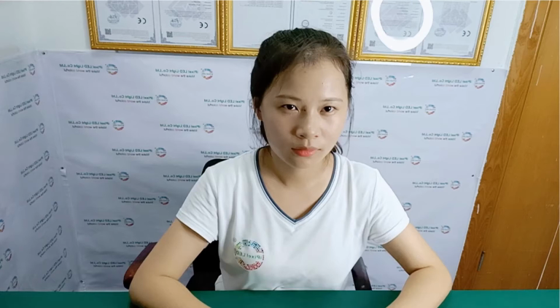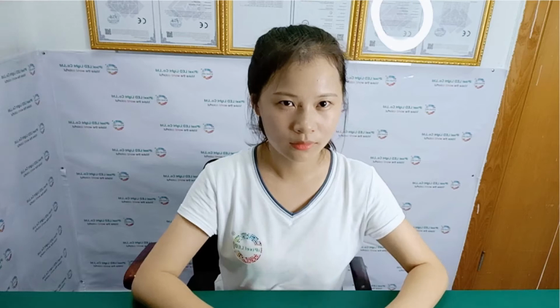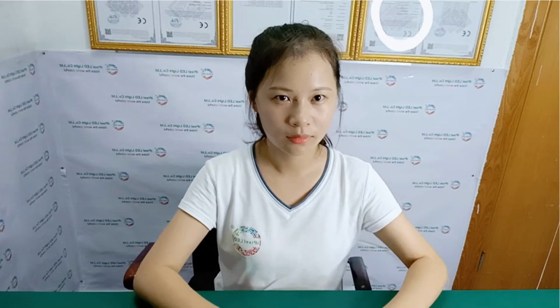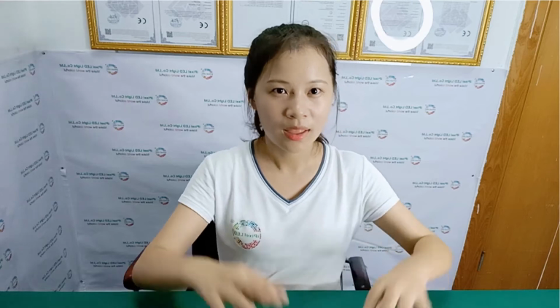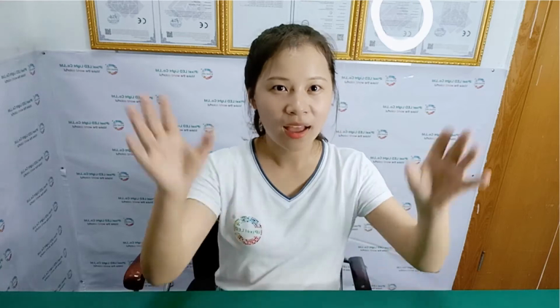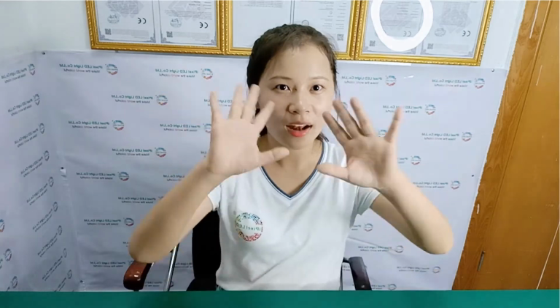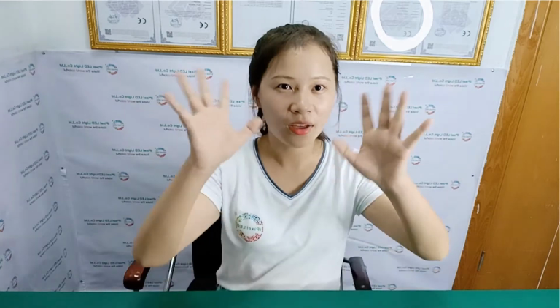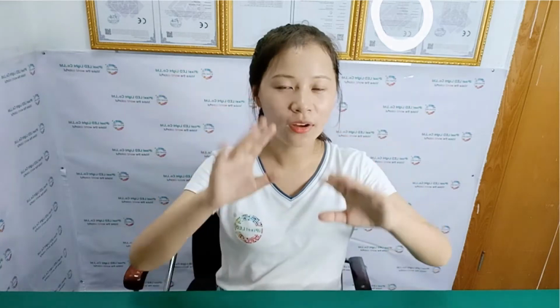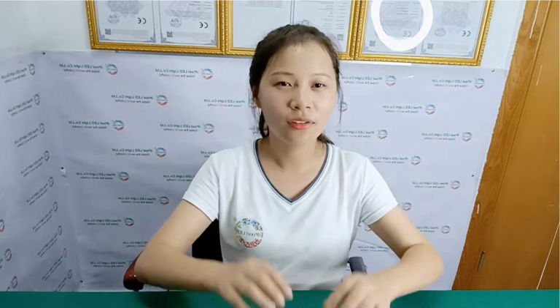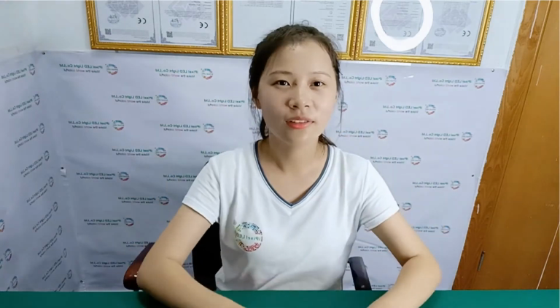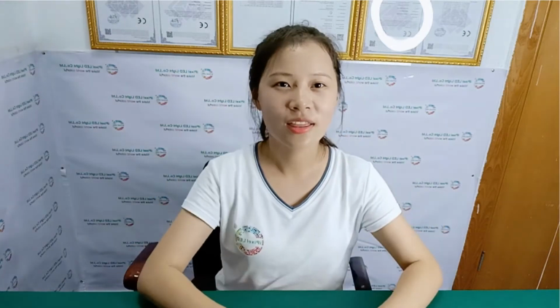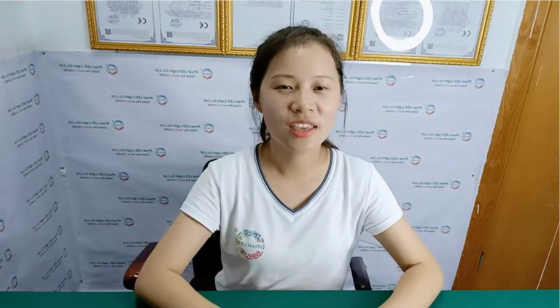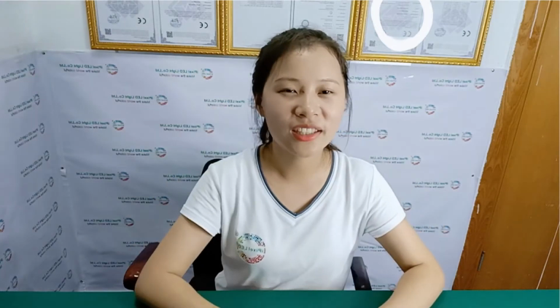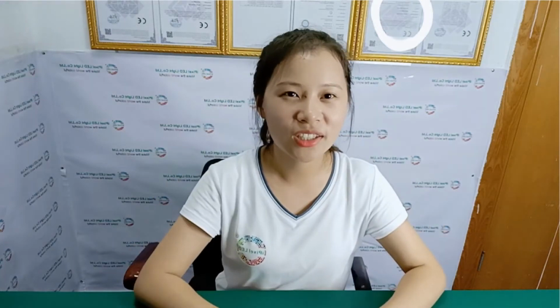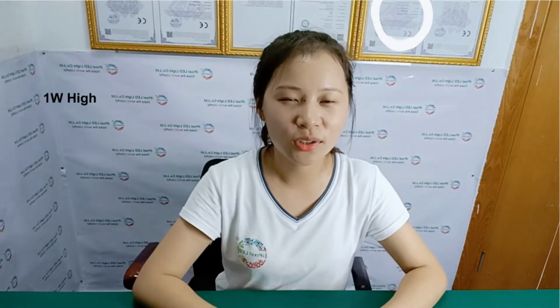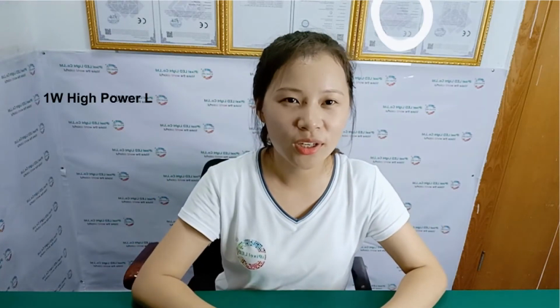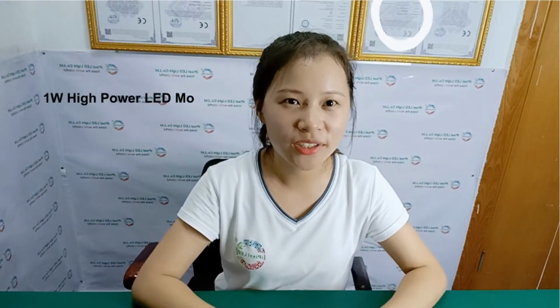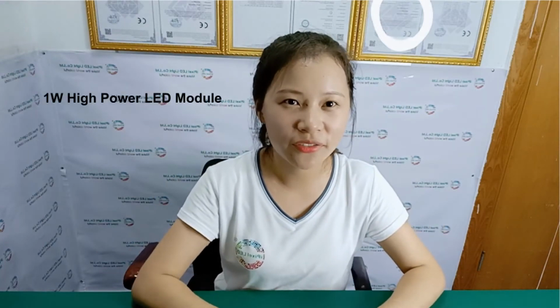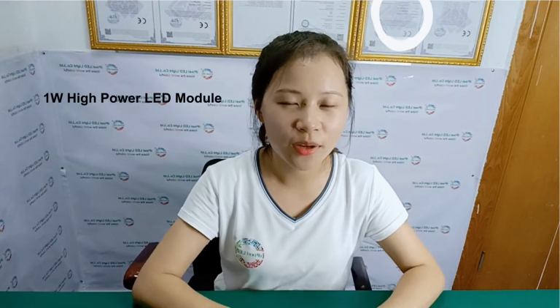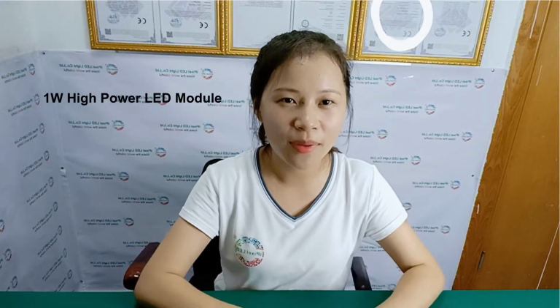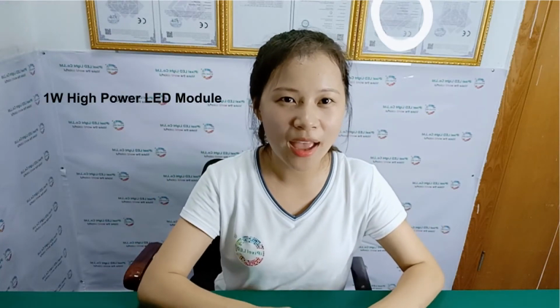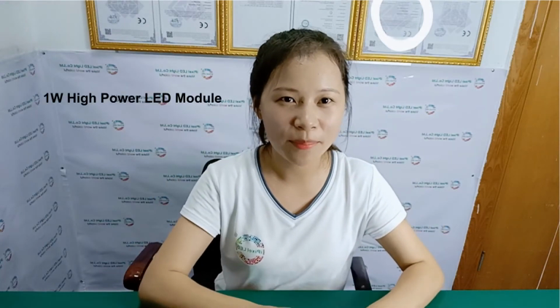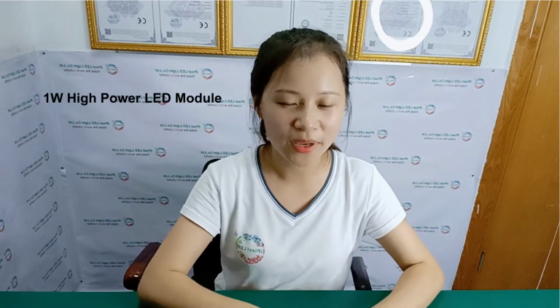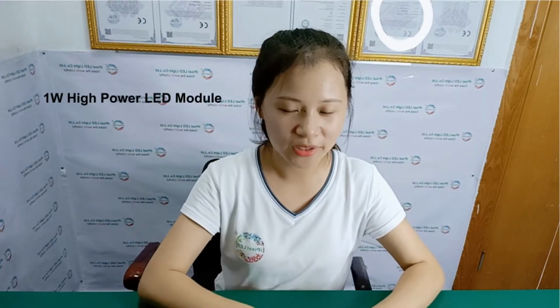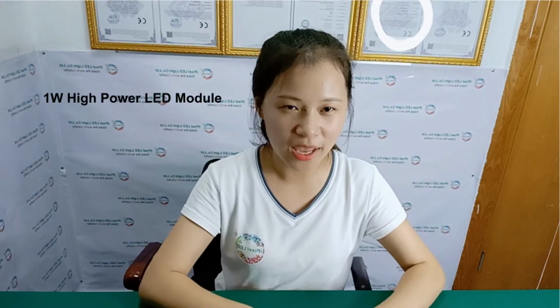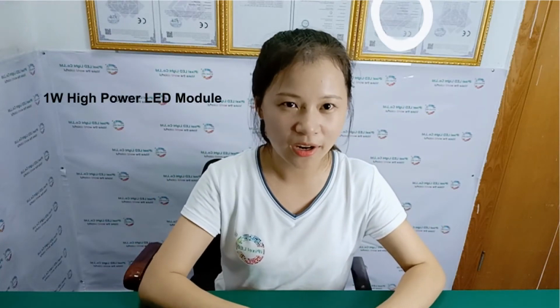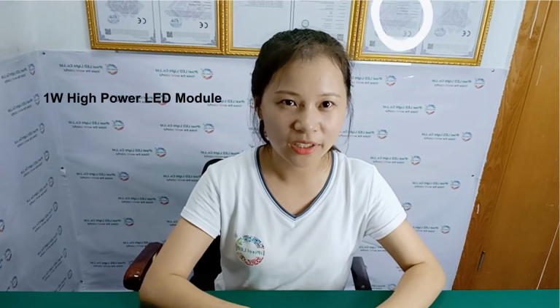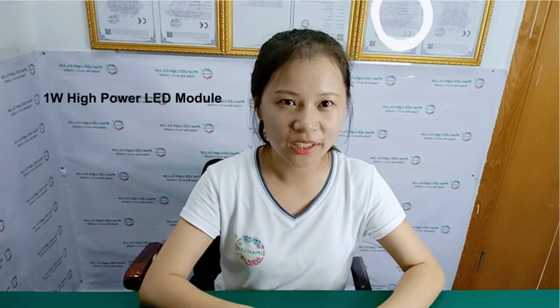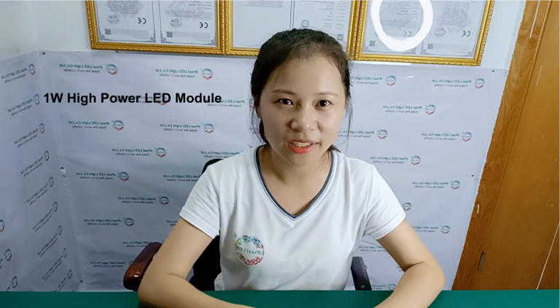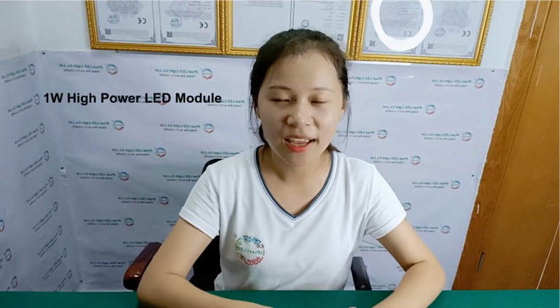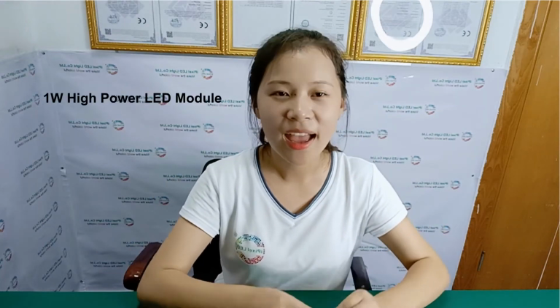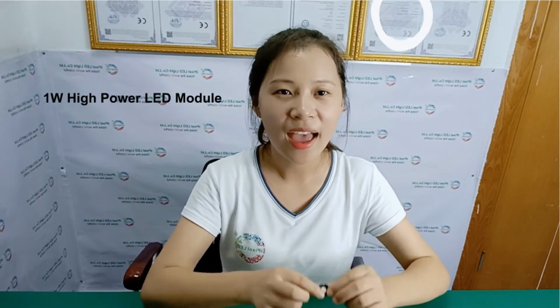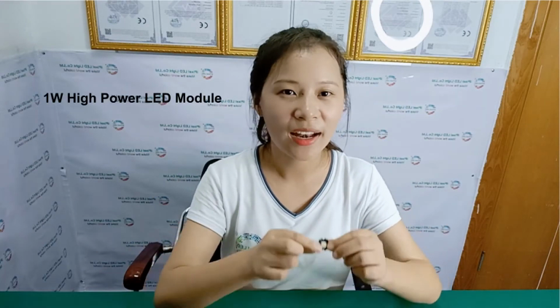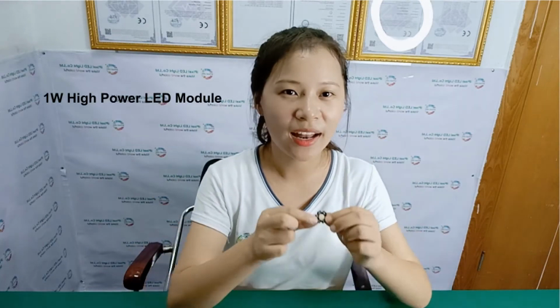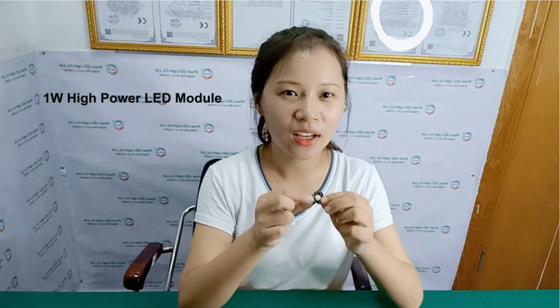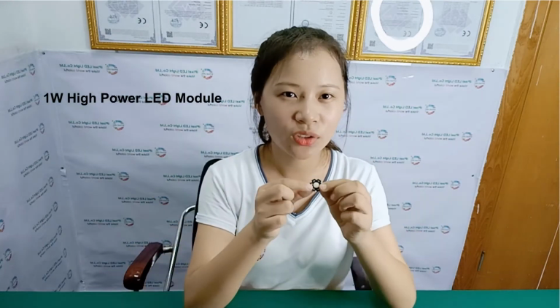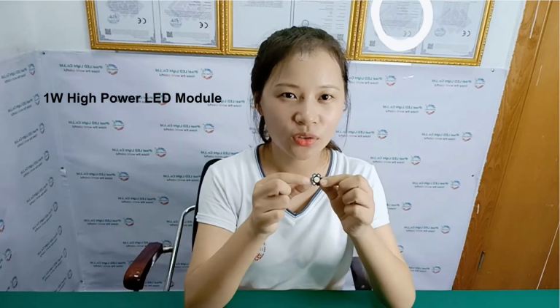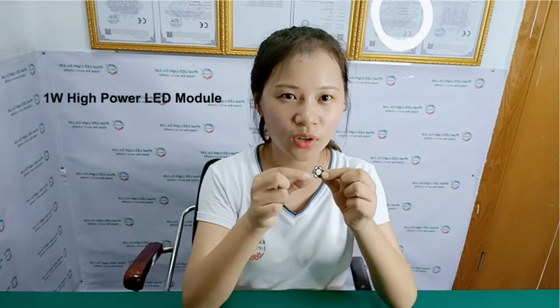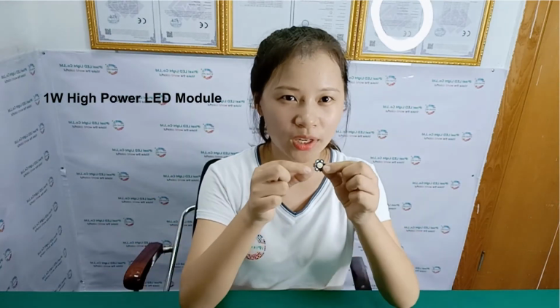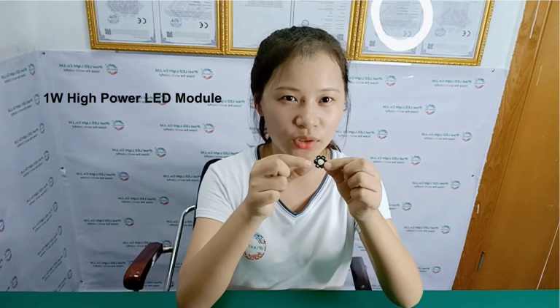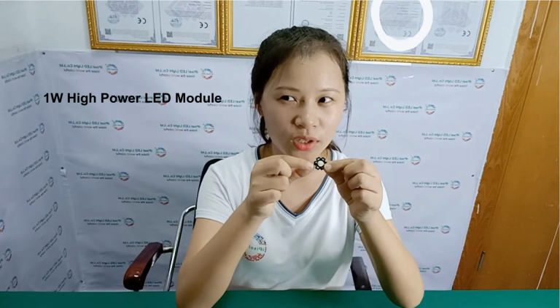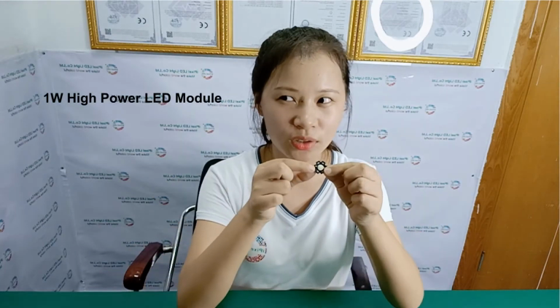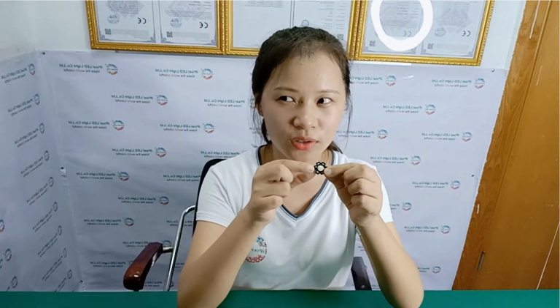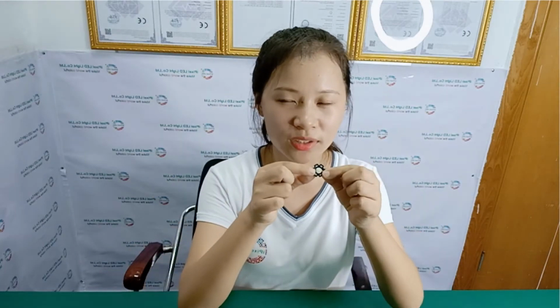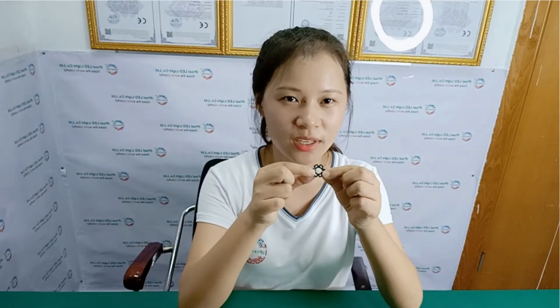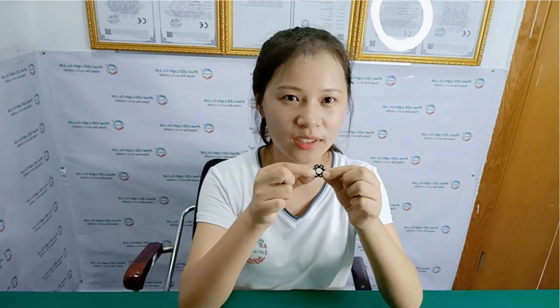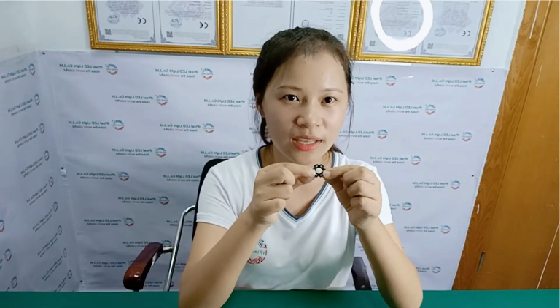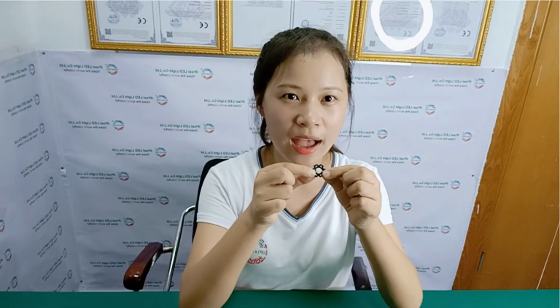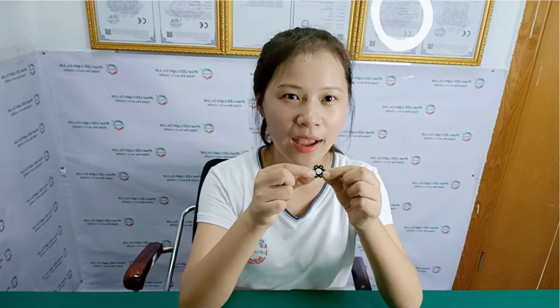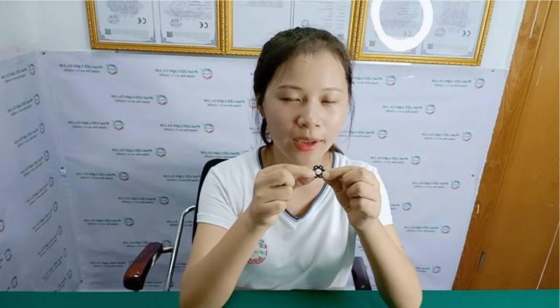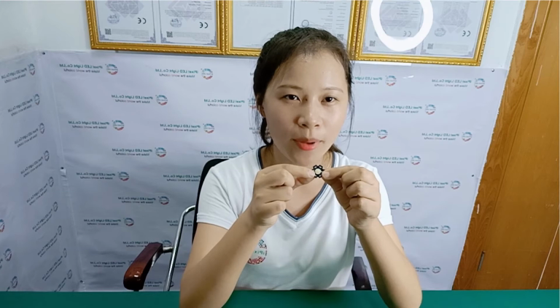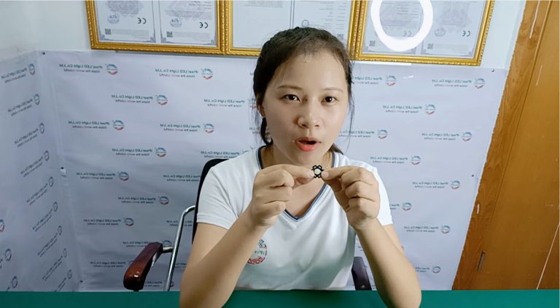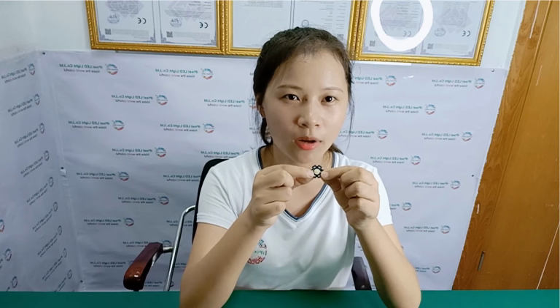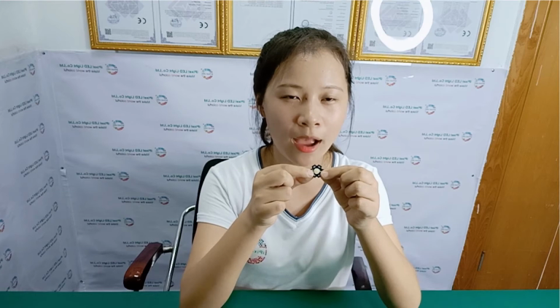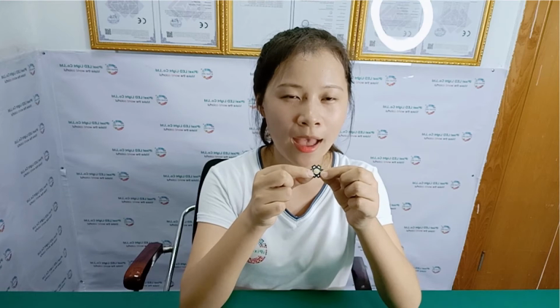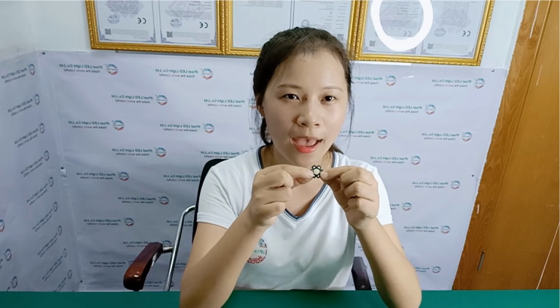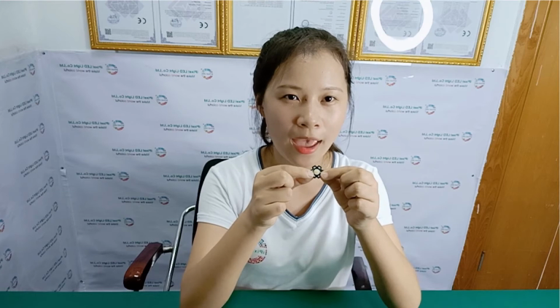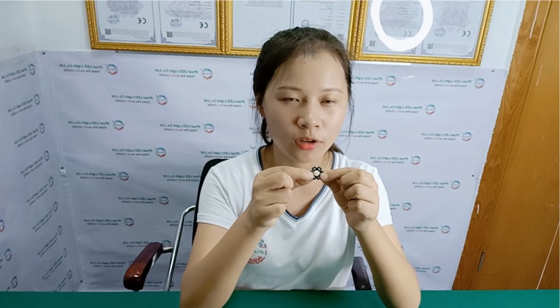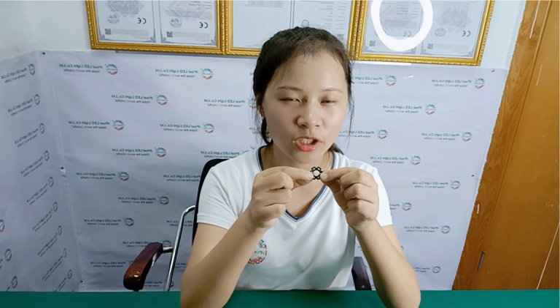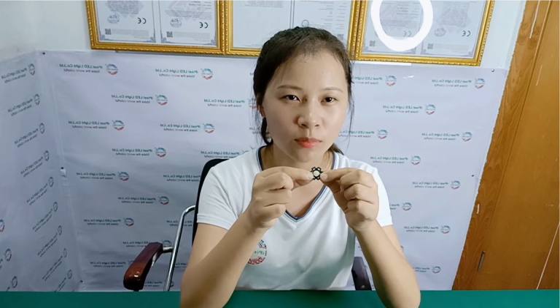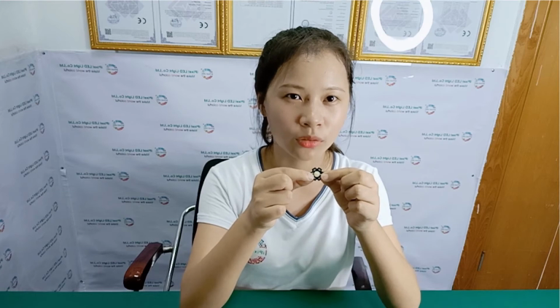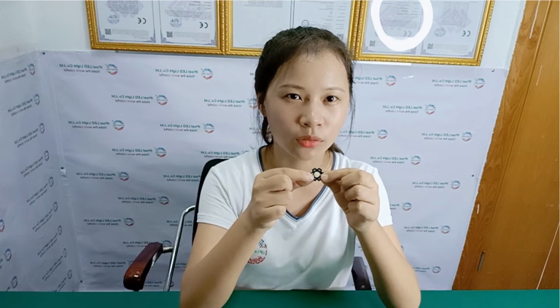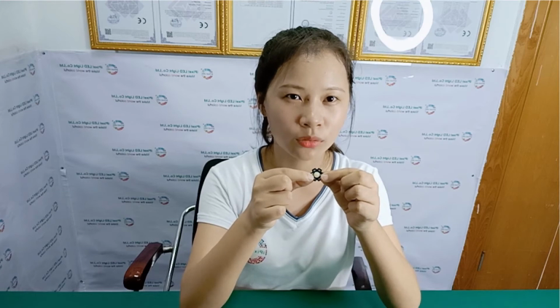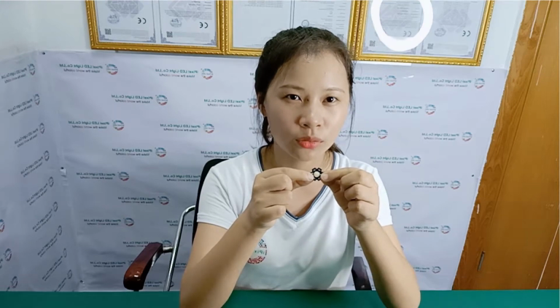Hello, this is Grace from IPEX IOD. I'd like to introduce this high-powered IOD module to you.